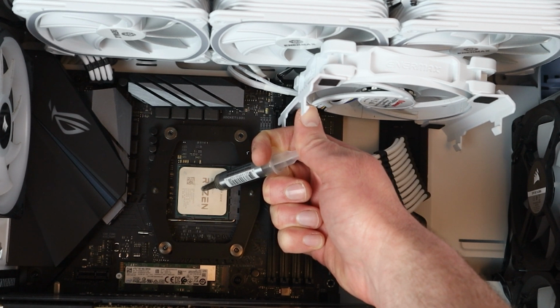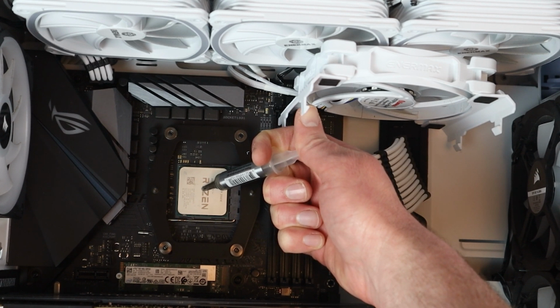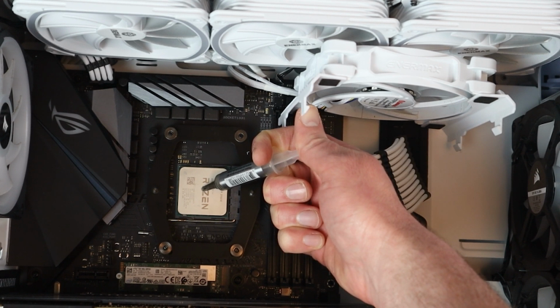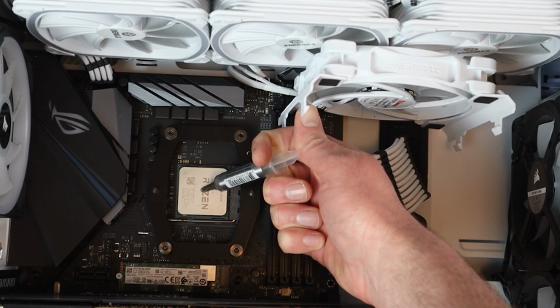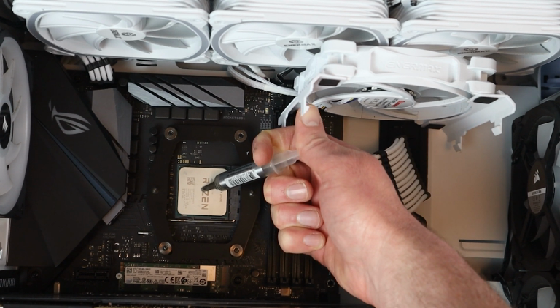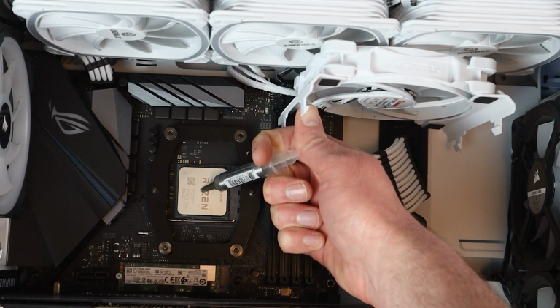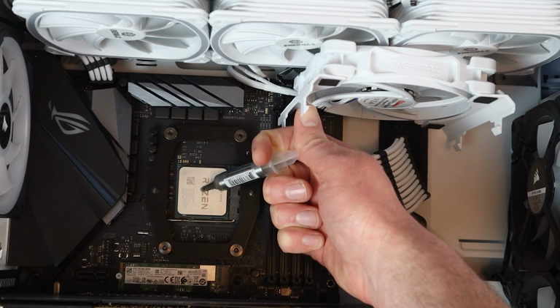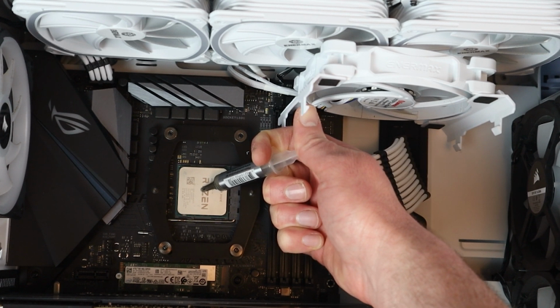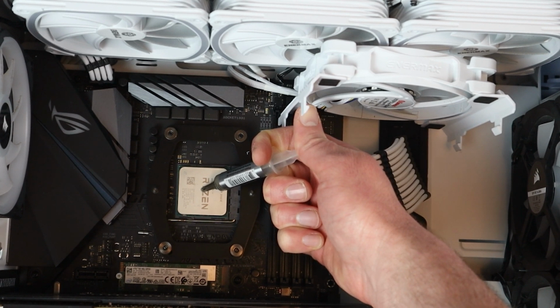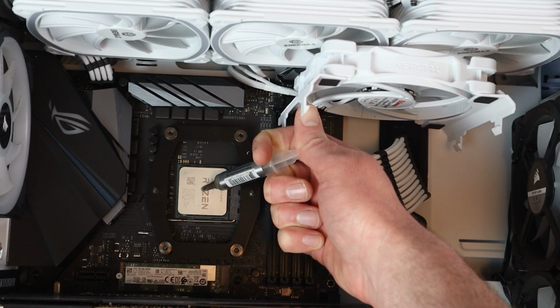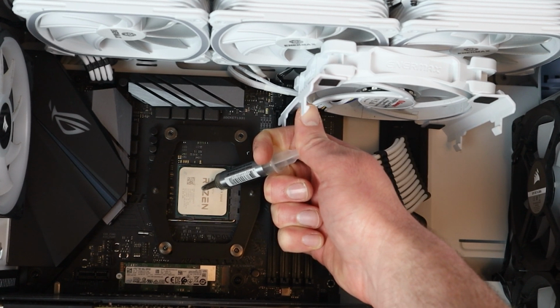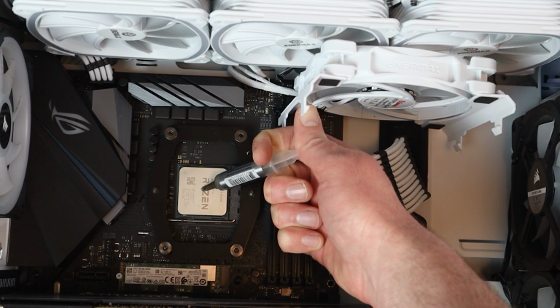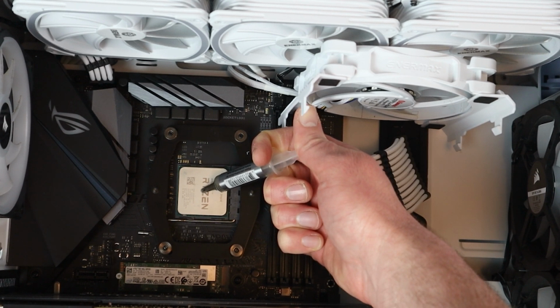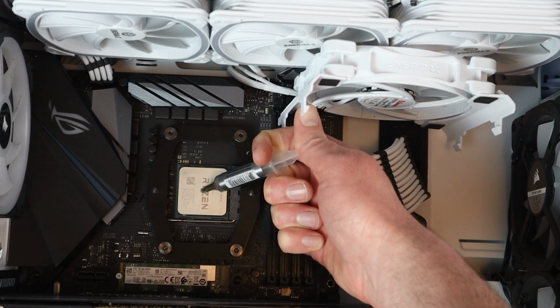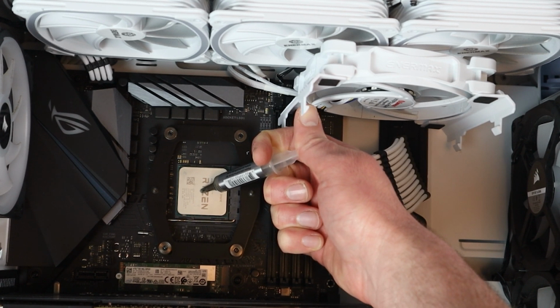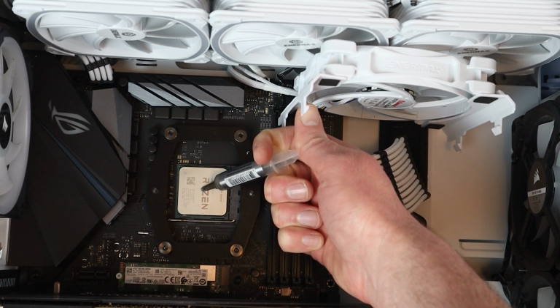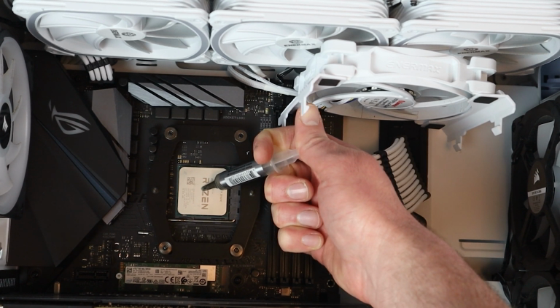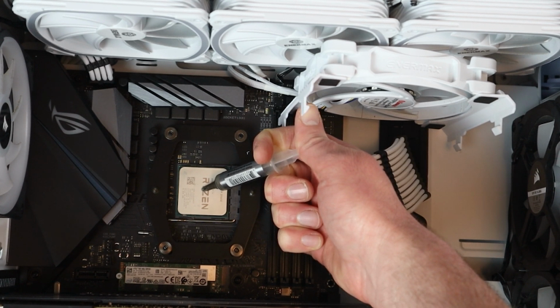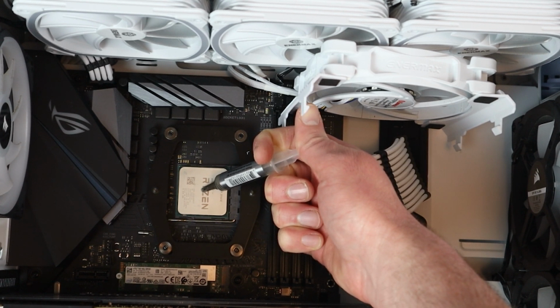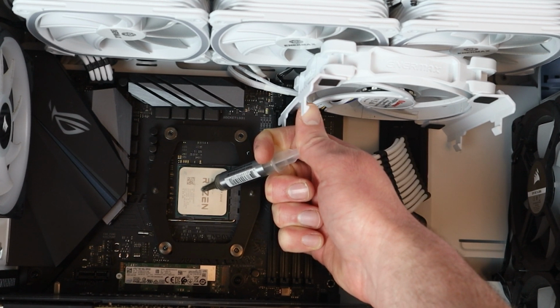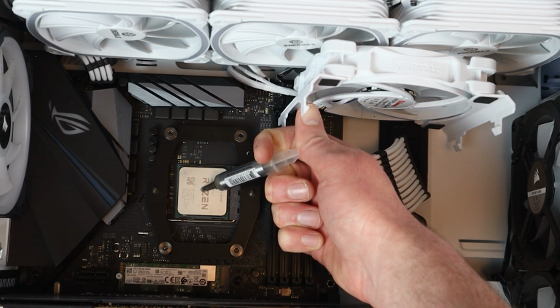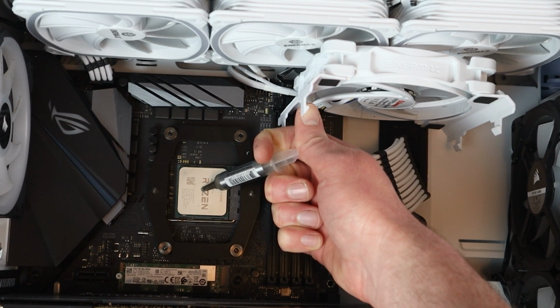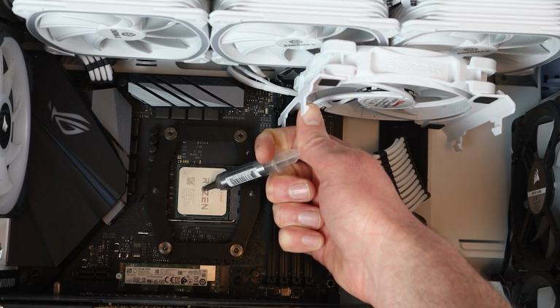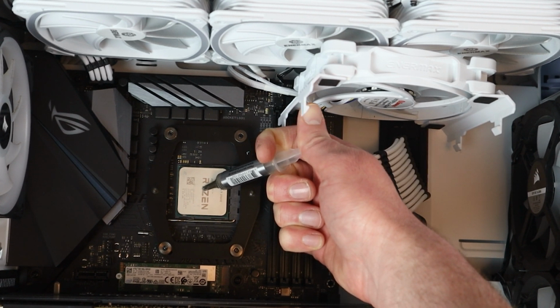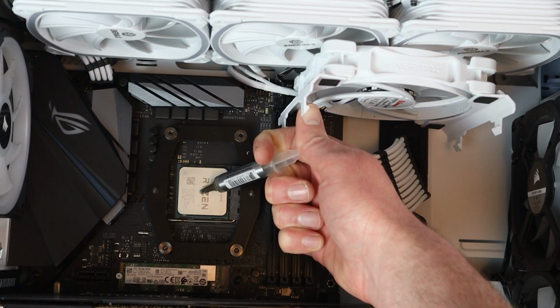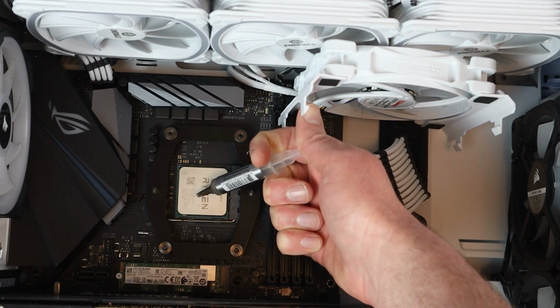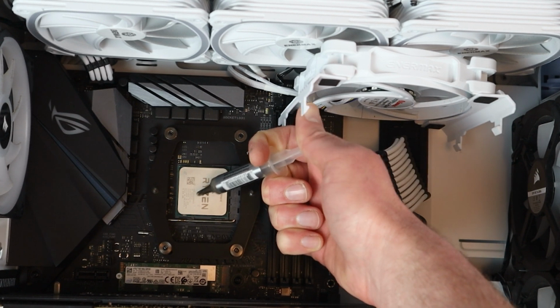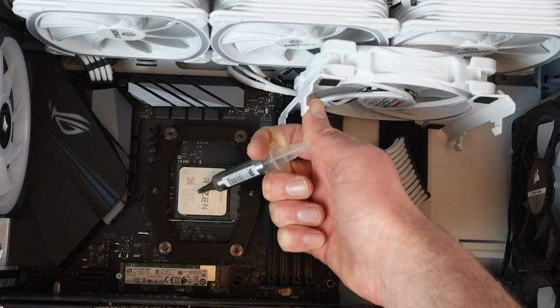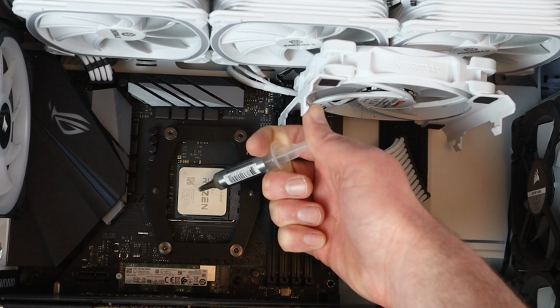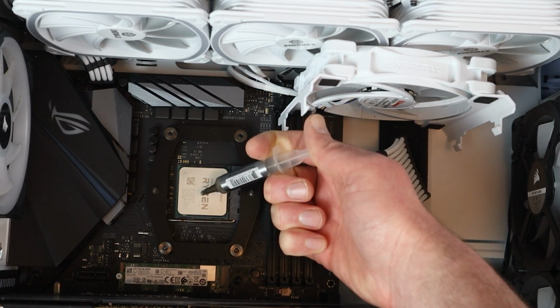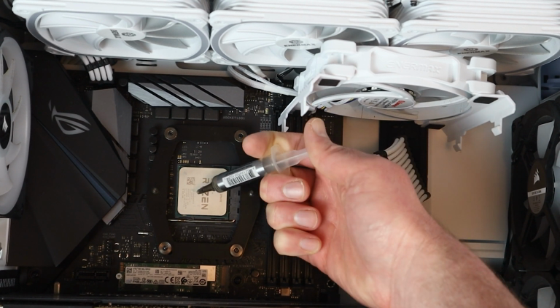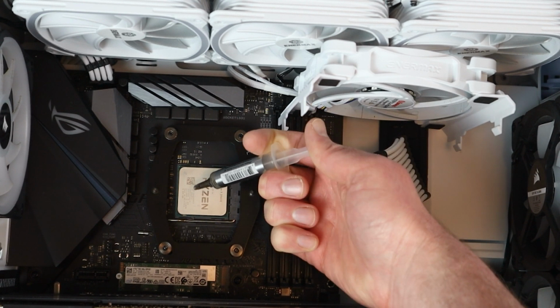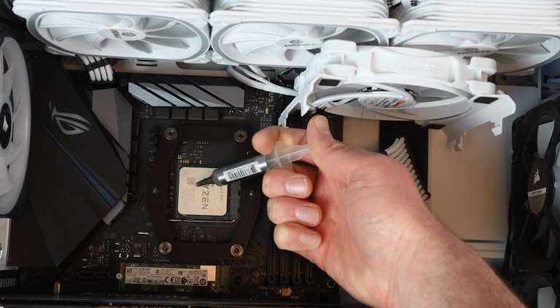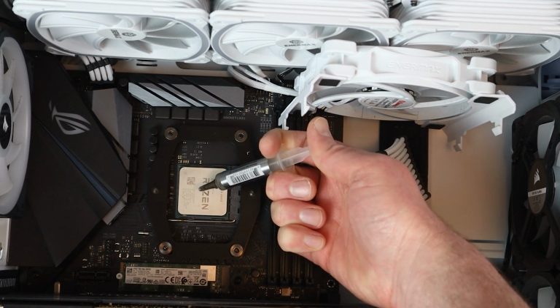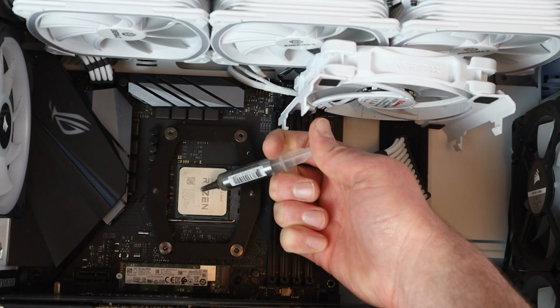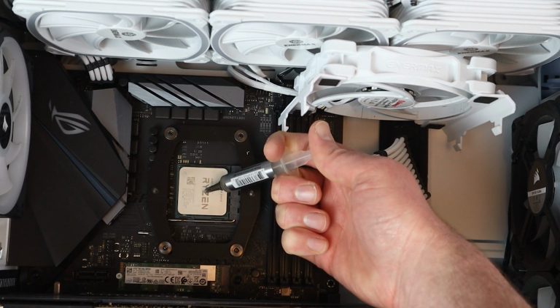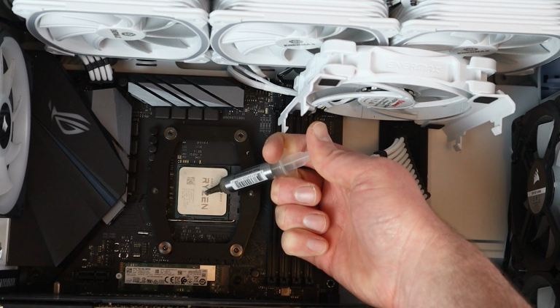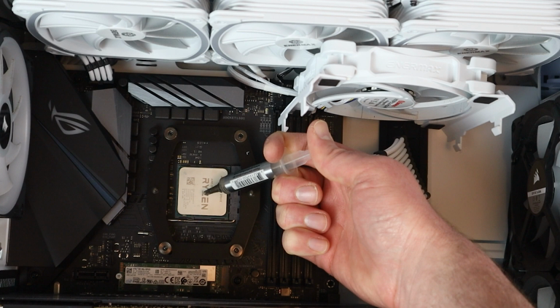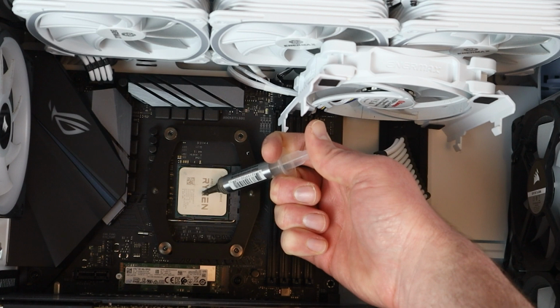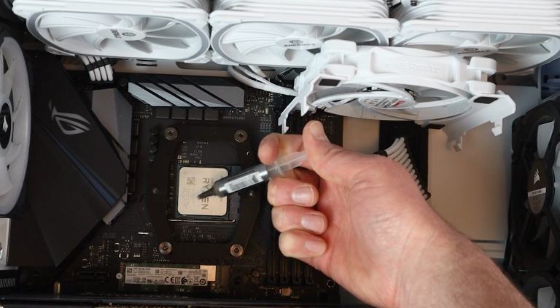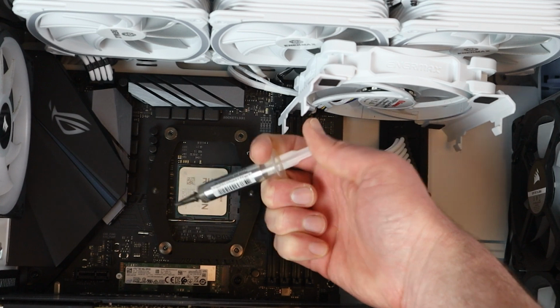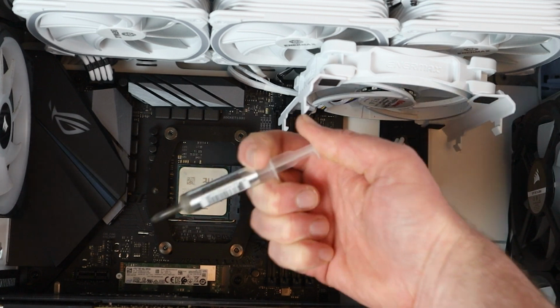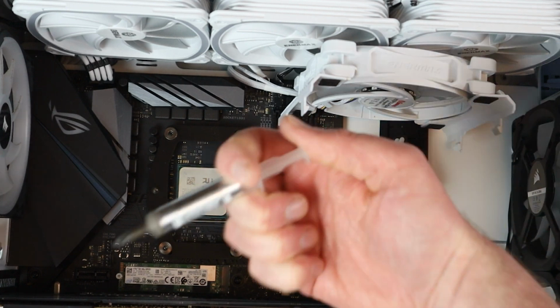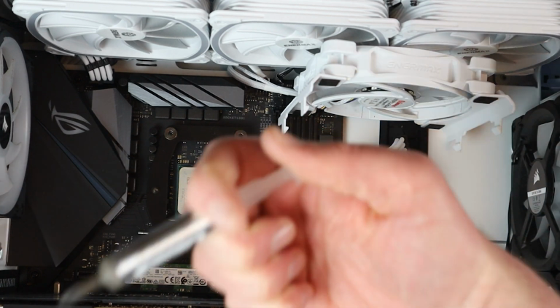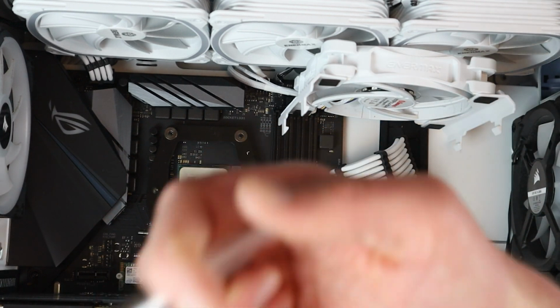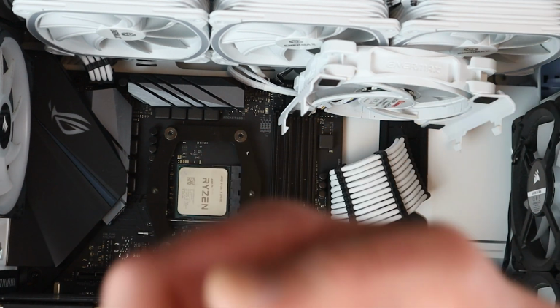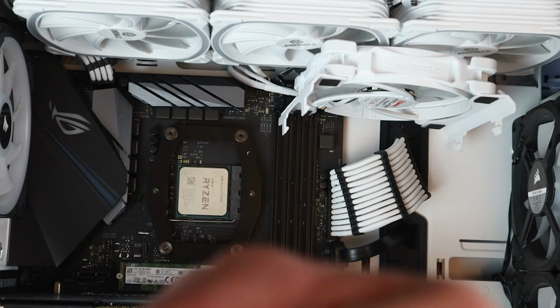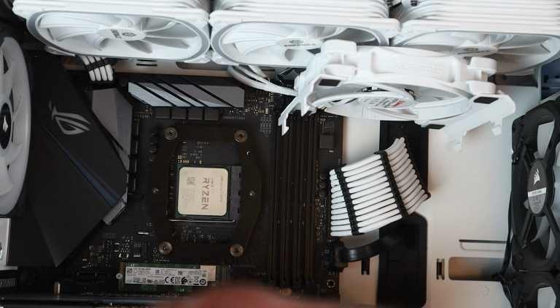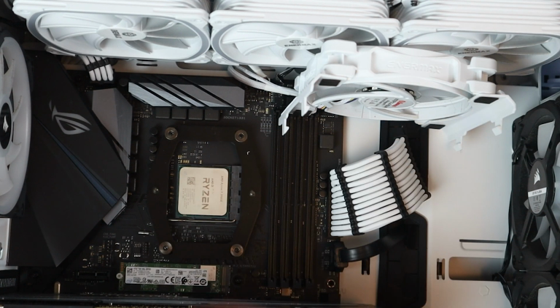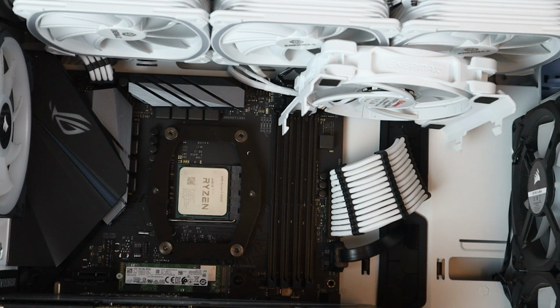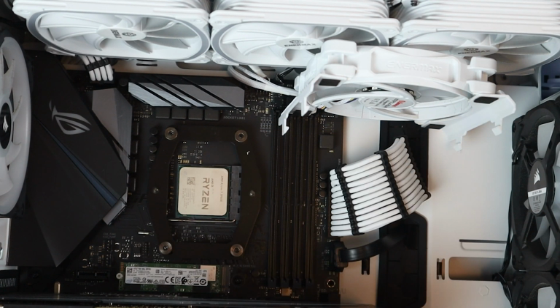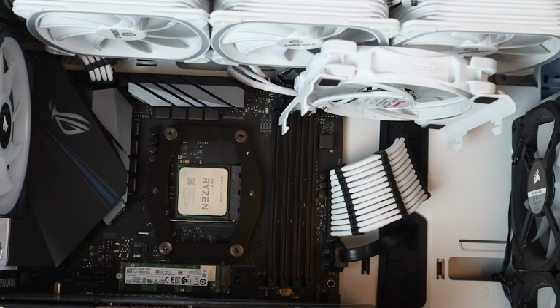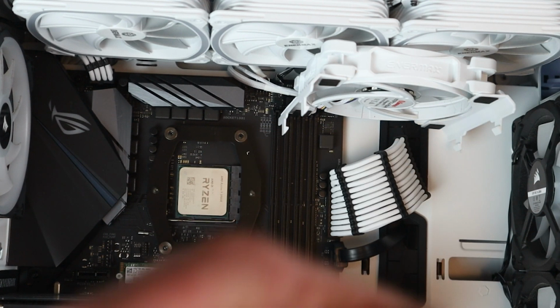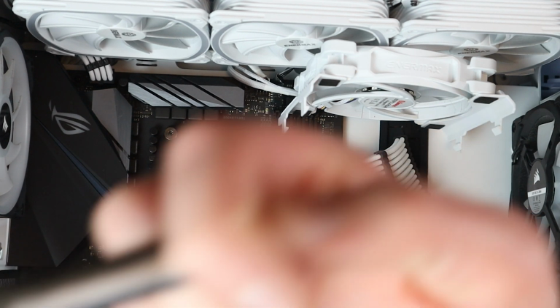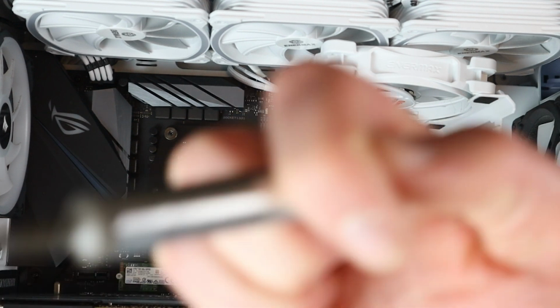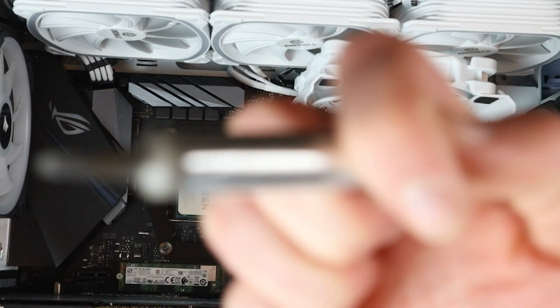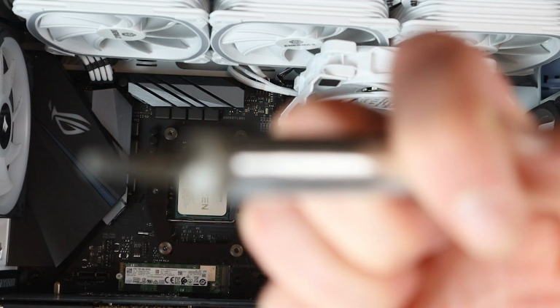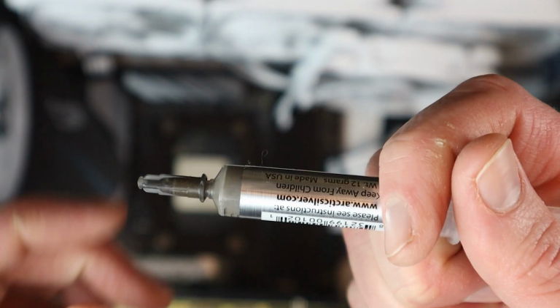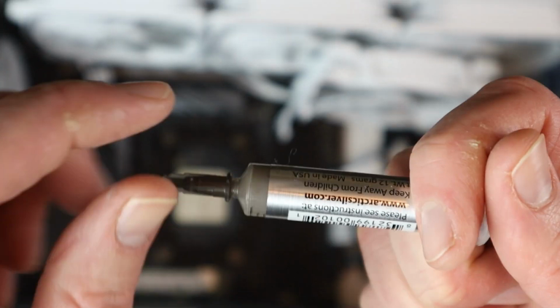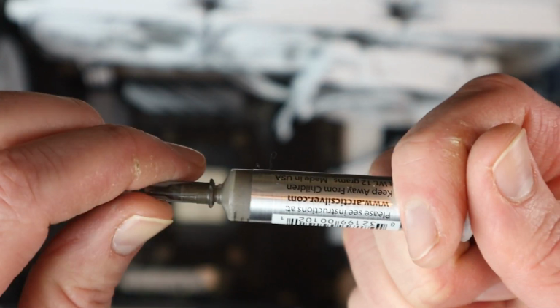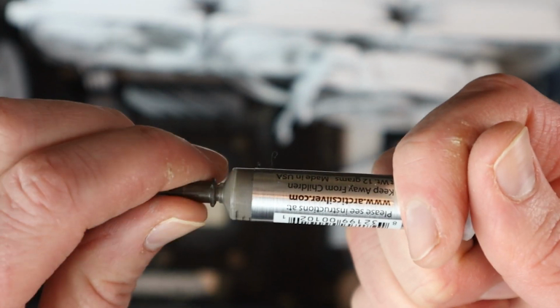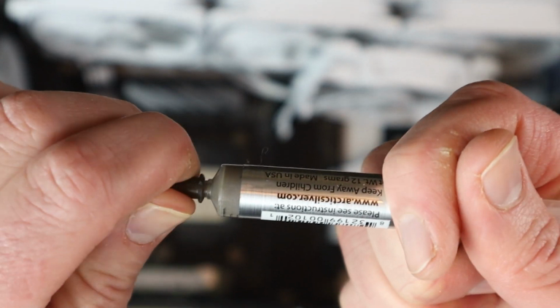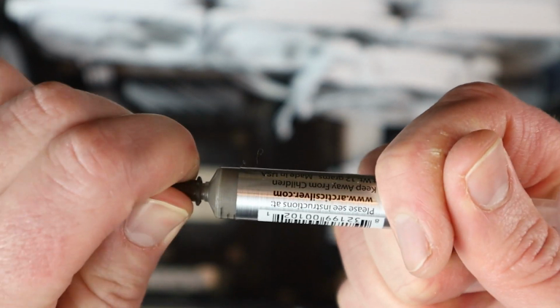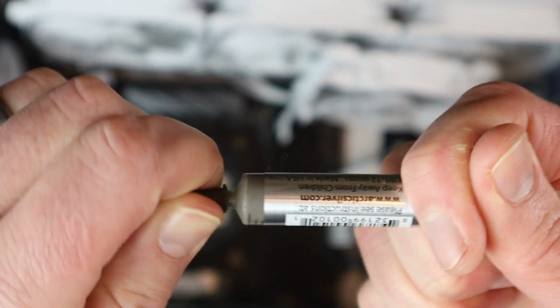Quick tip: when you're applying thermal paste, it helps out a lot if you remove the cap from the applicator.